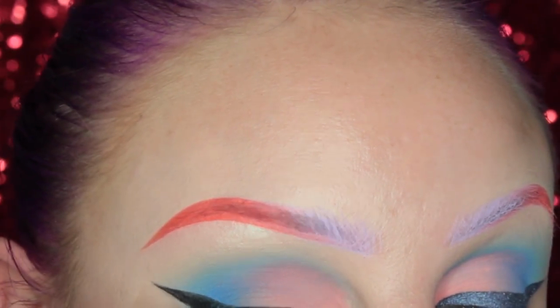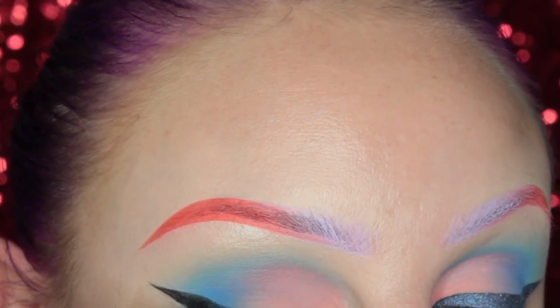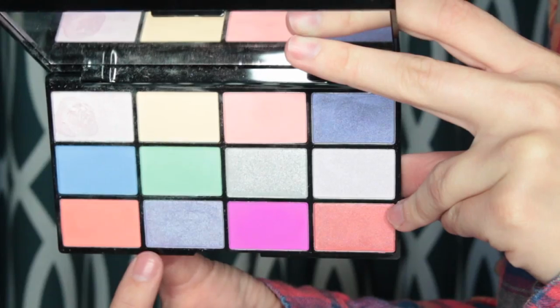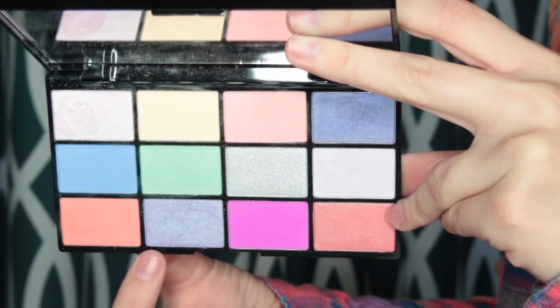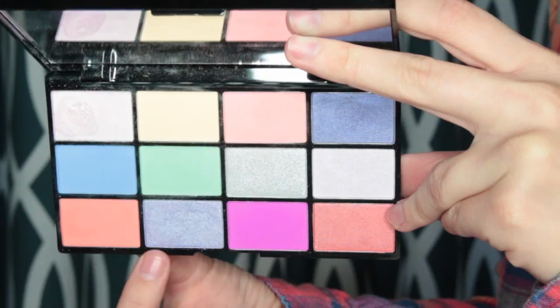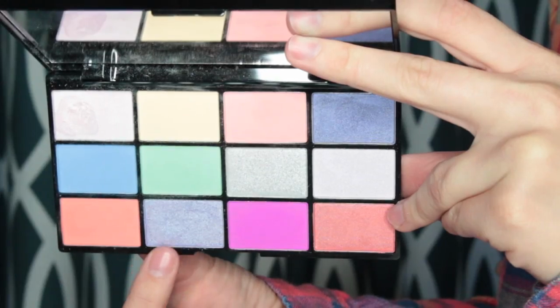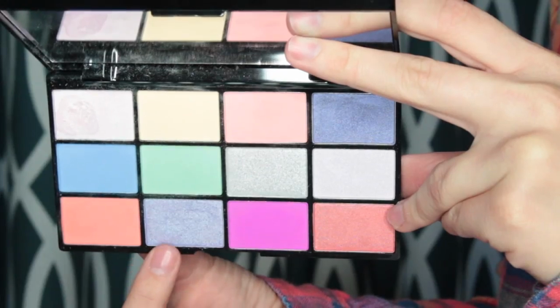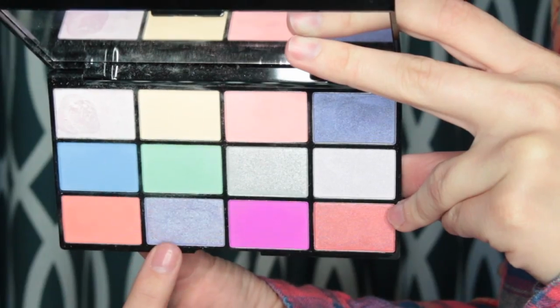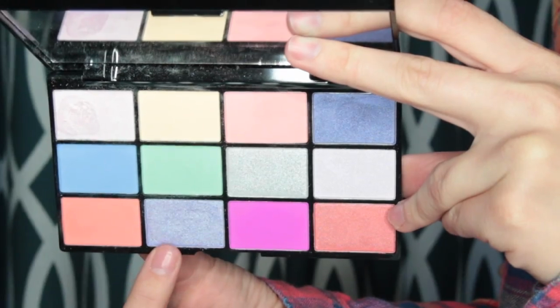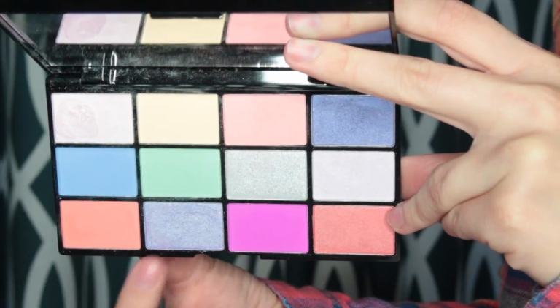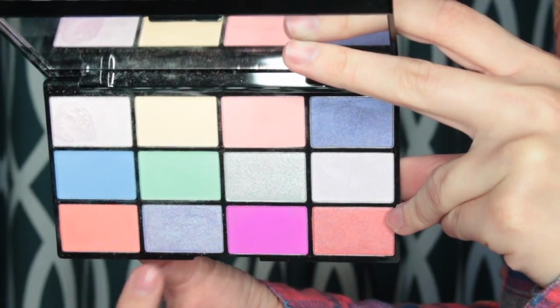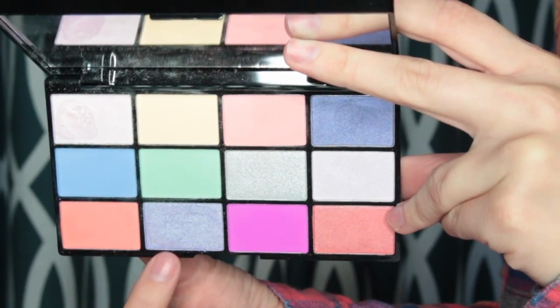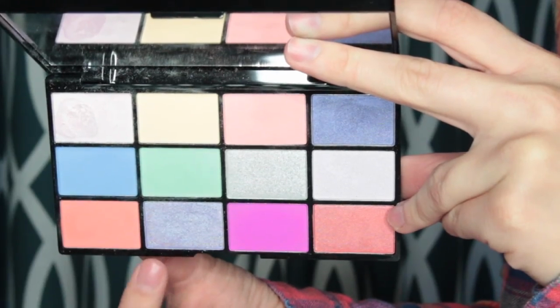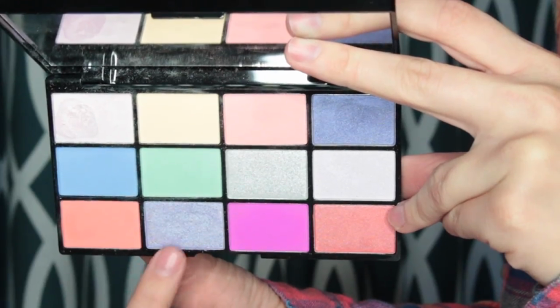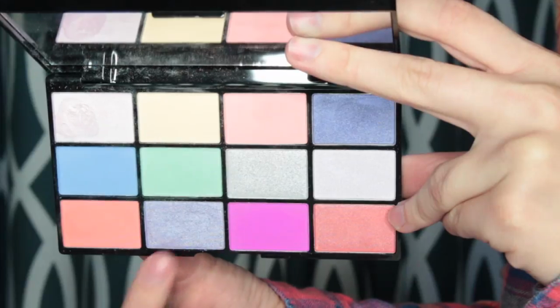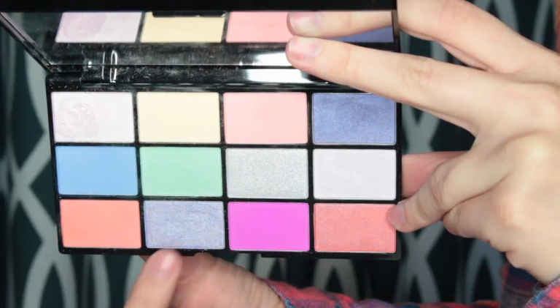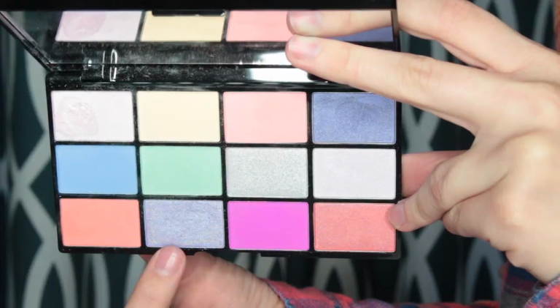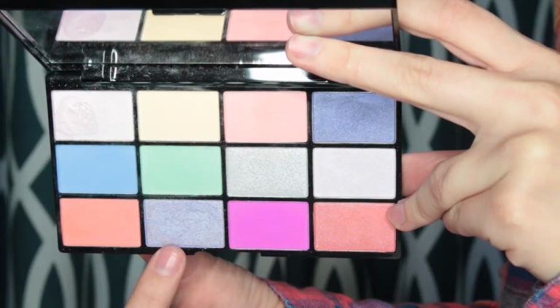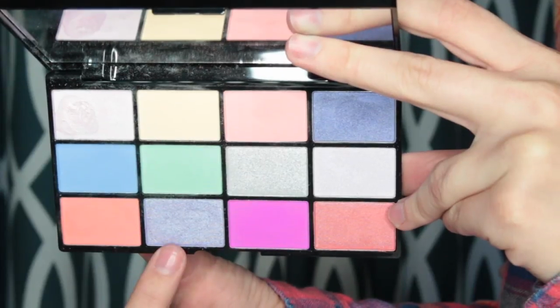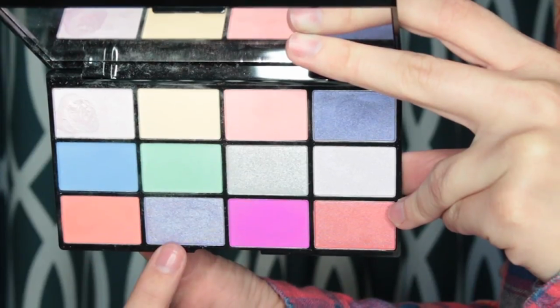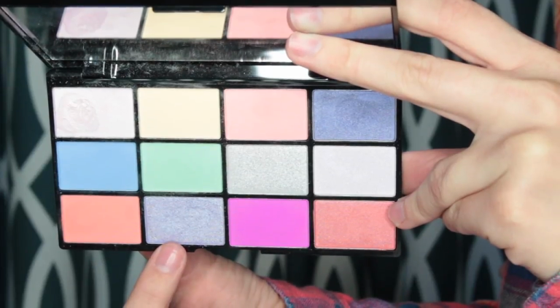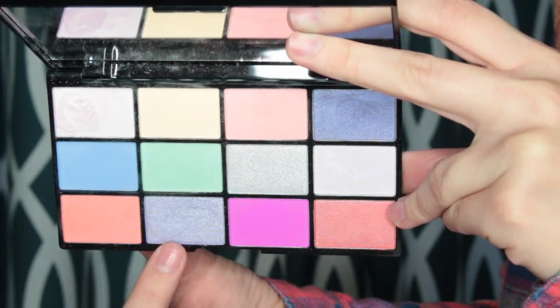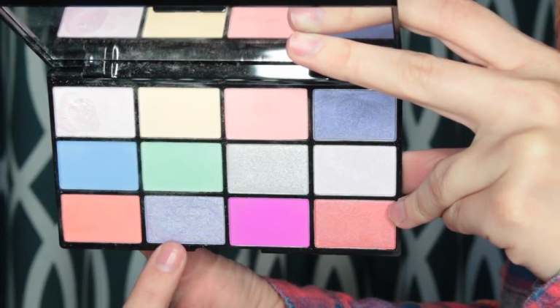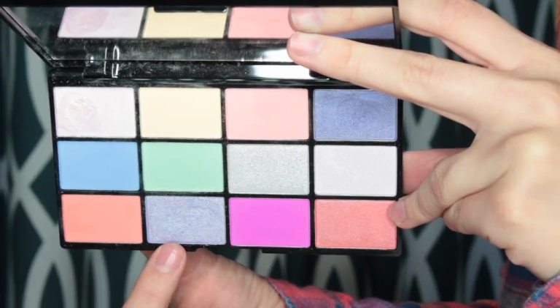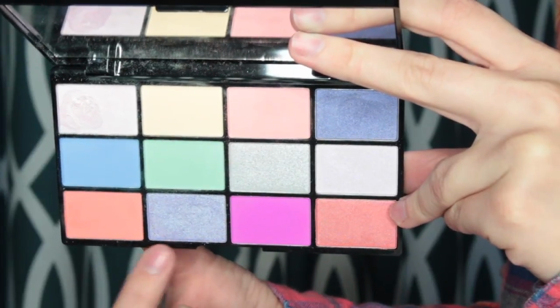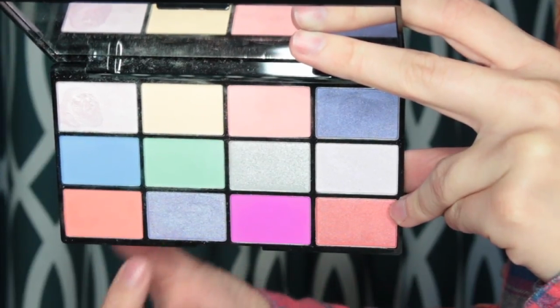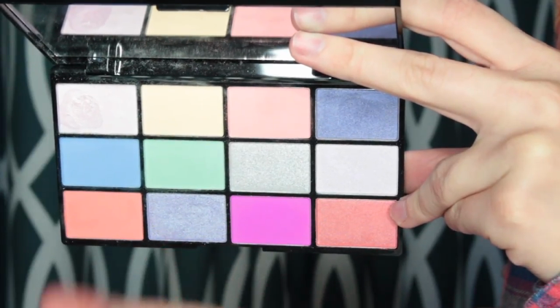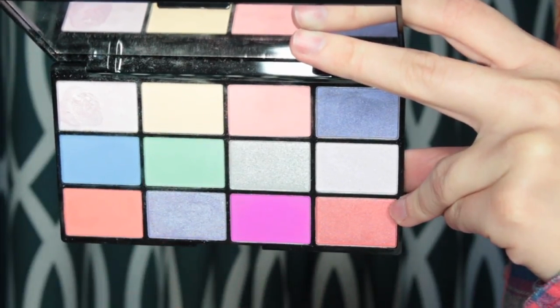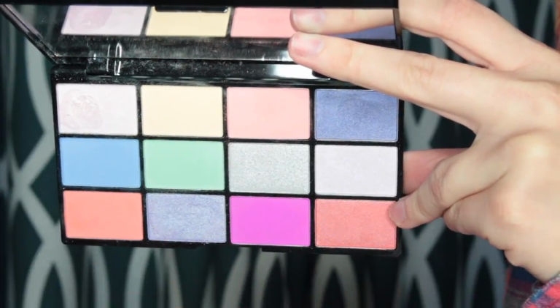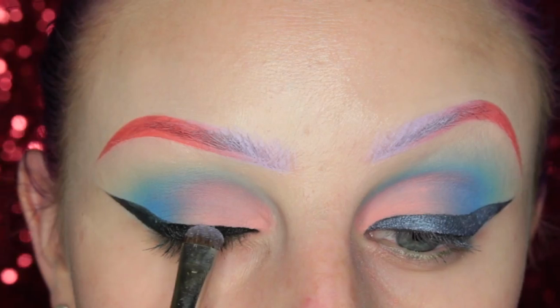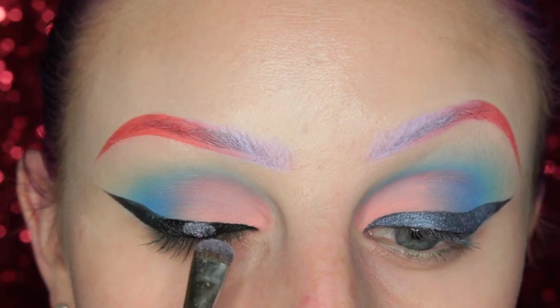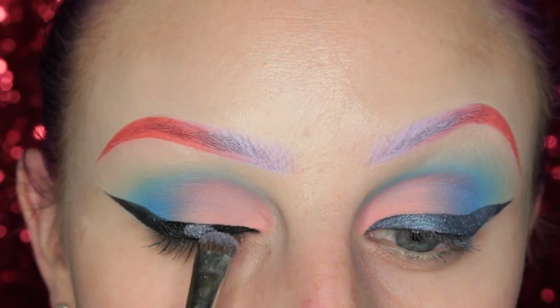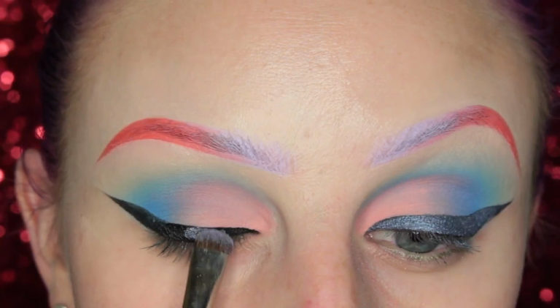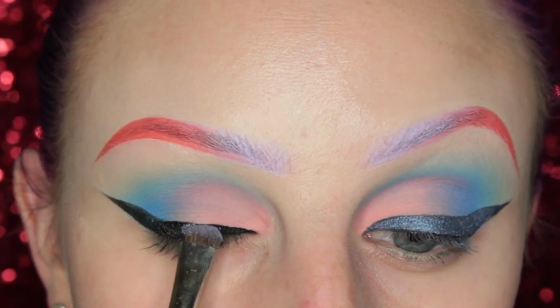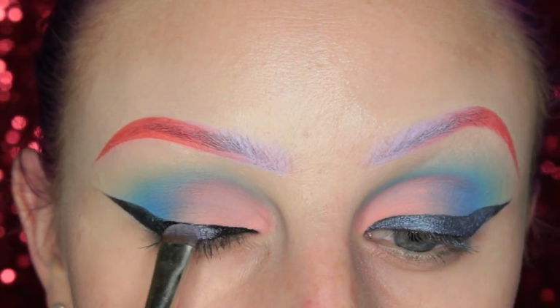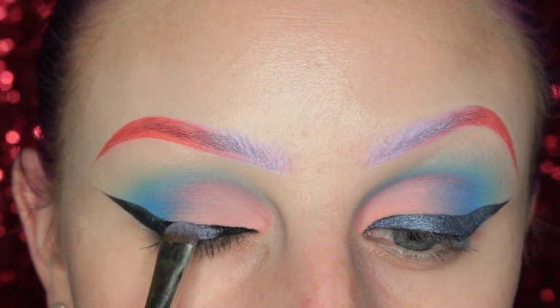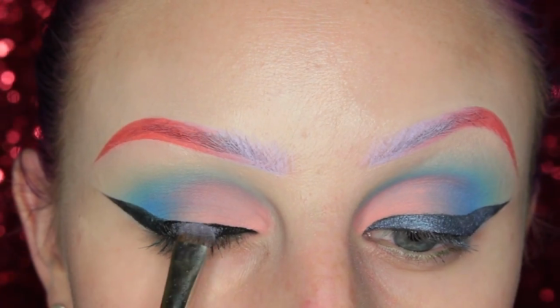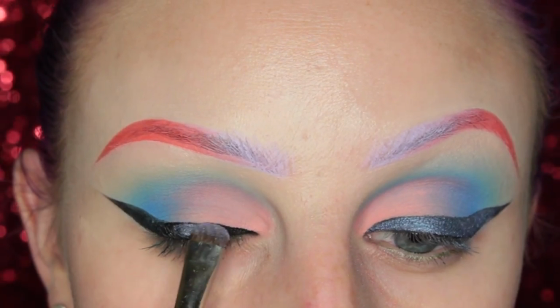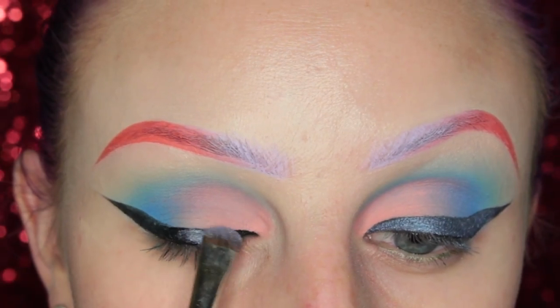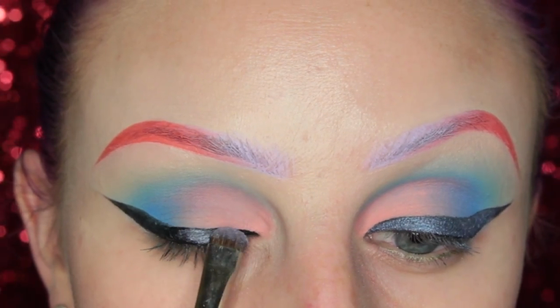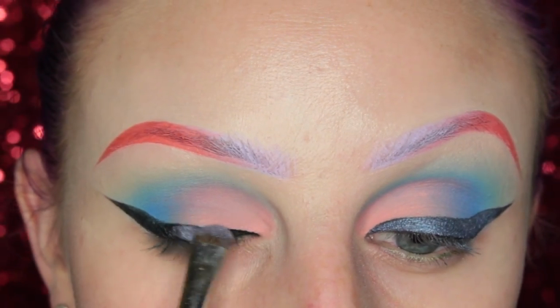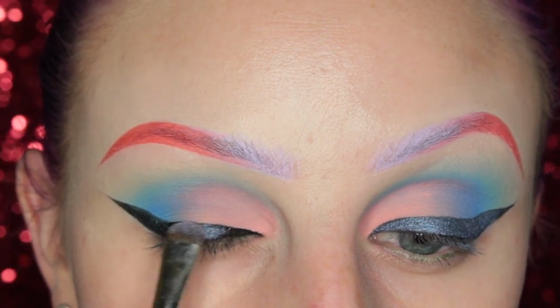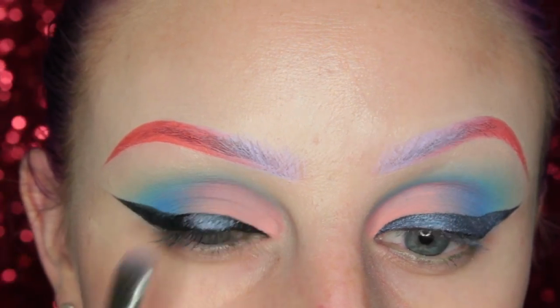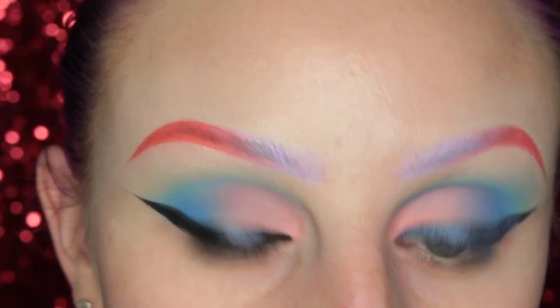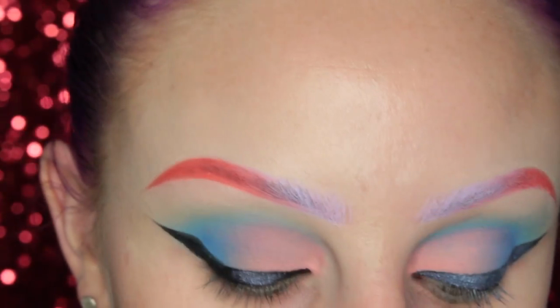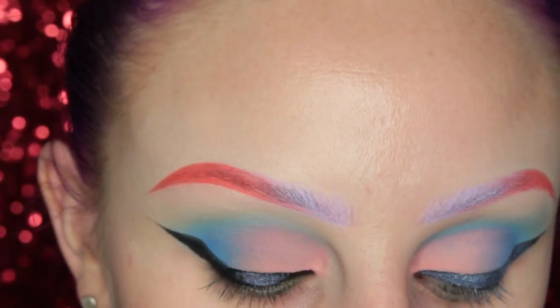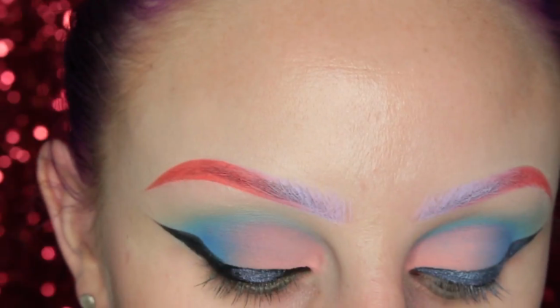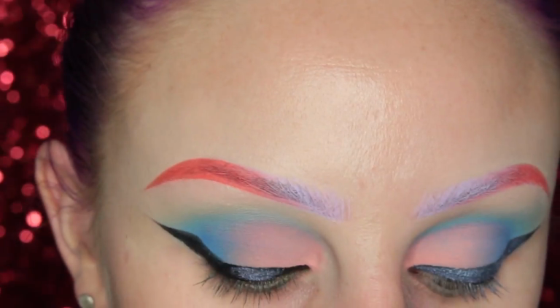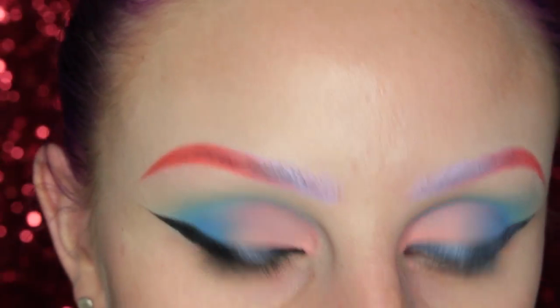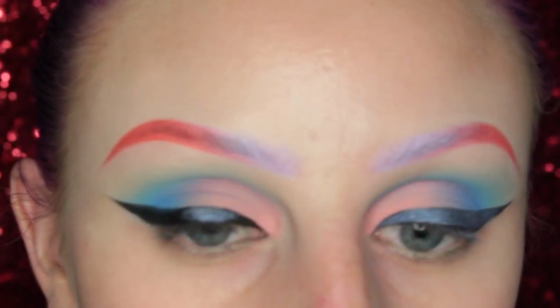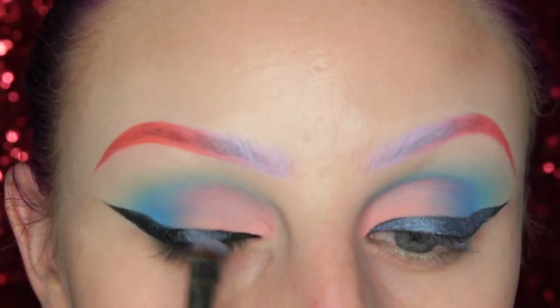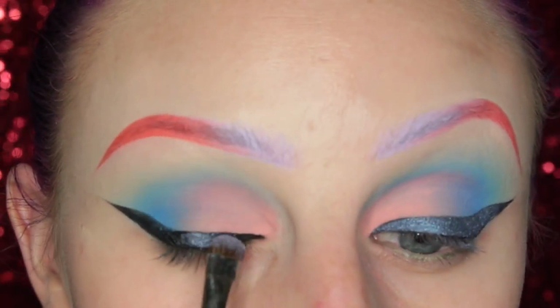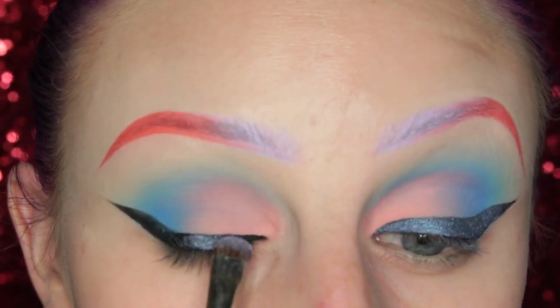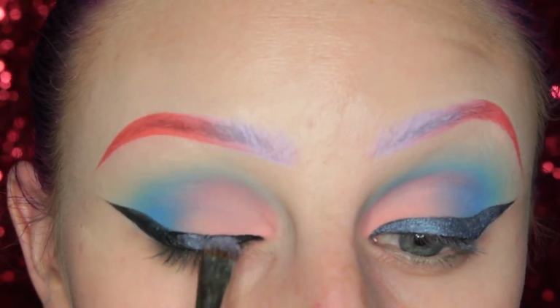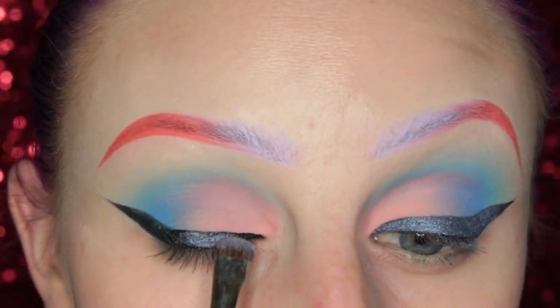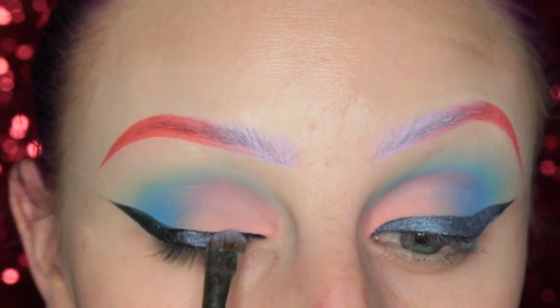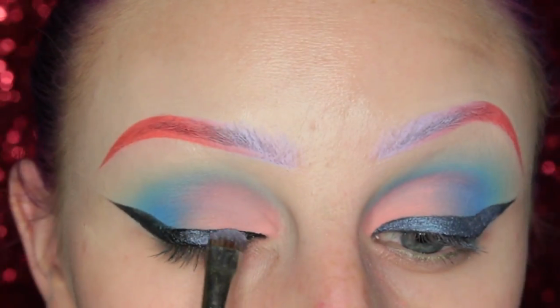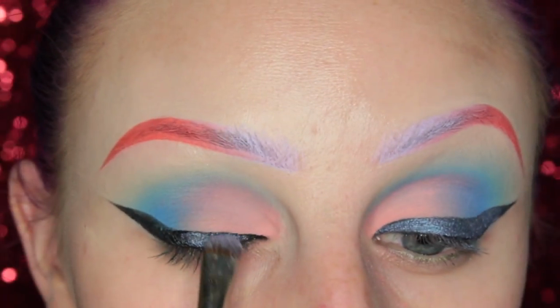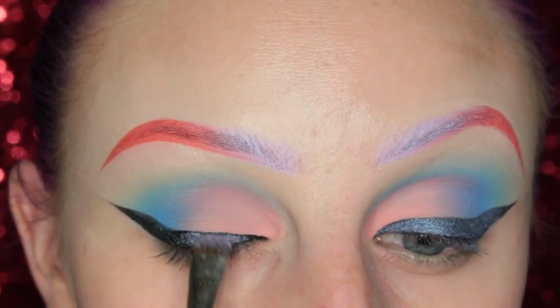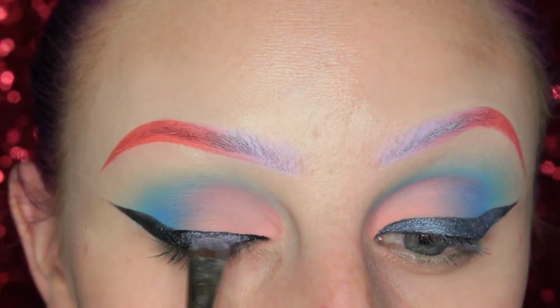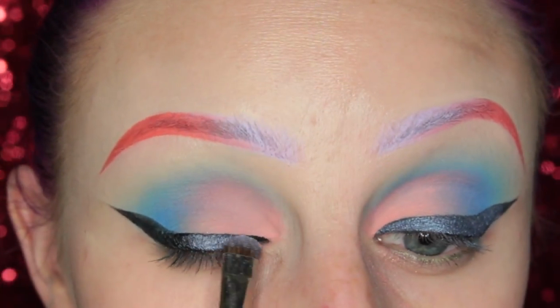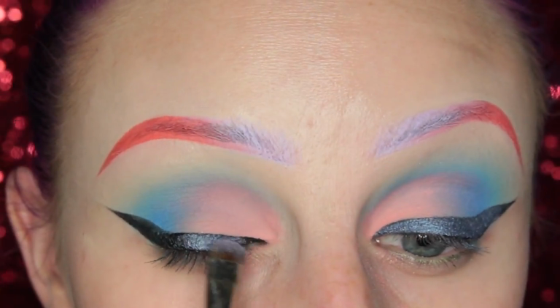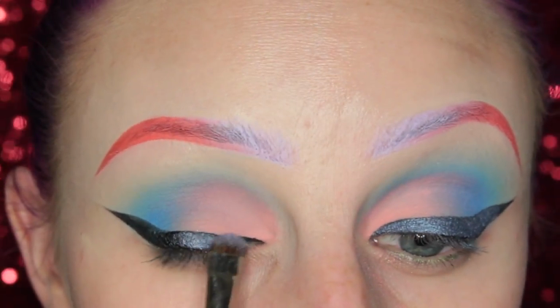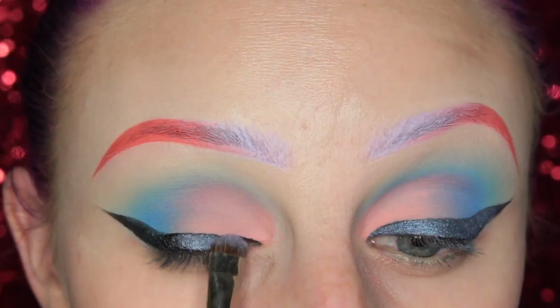Then I'm picking up this shimmery color on a smudging brush and packing that right onto the eyeliner.